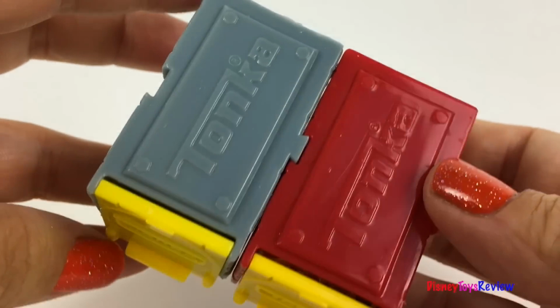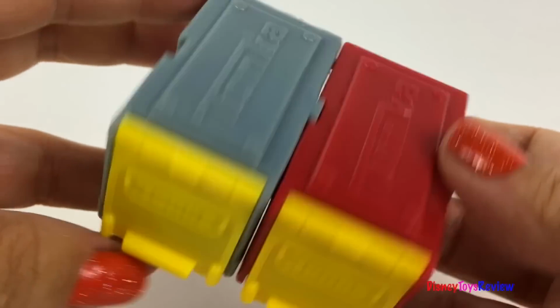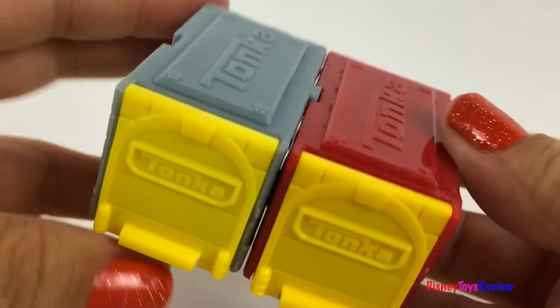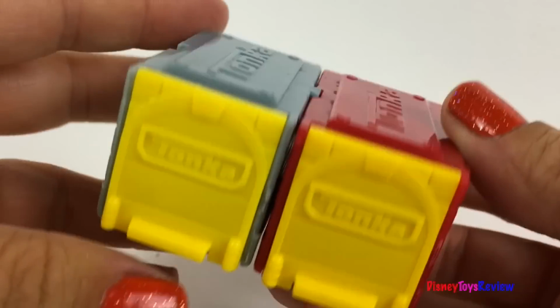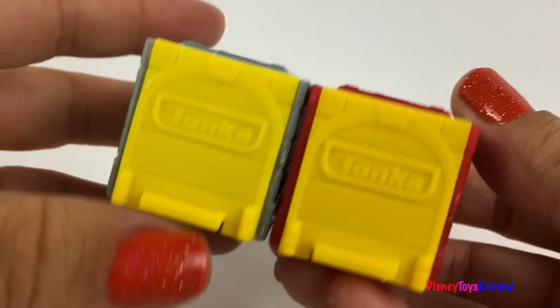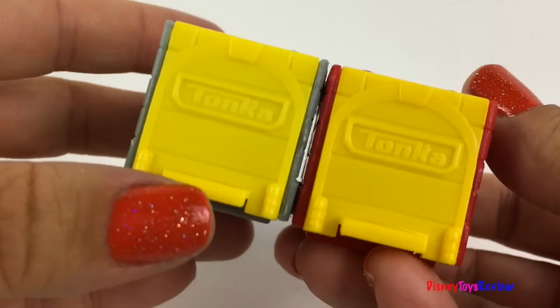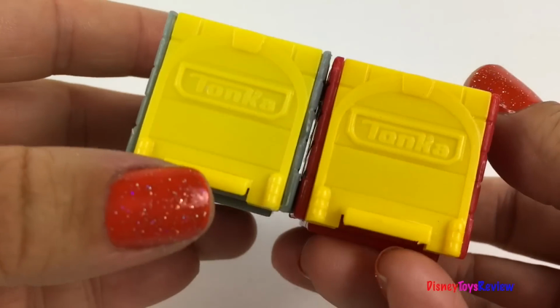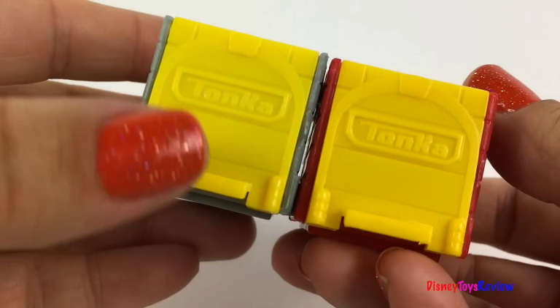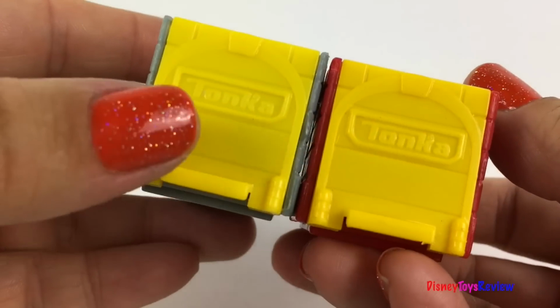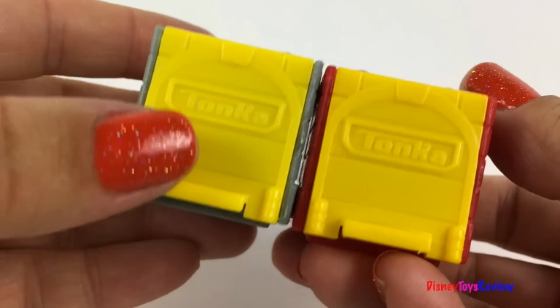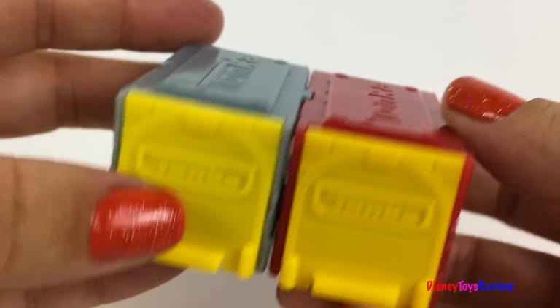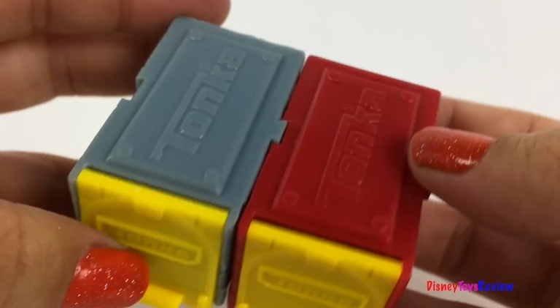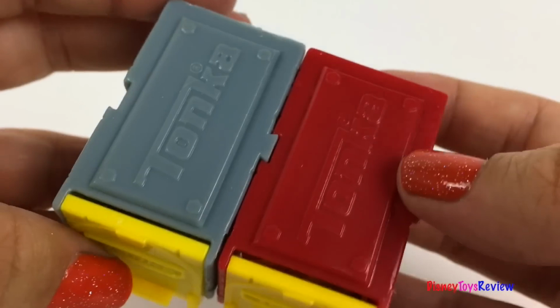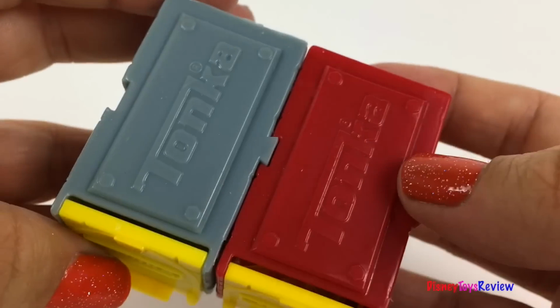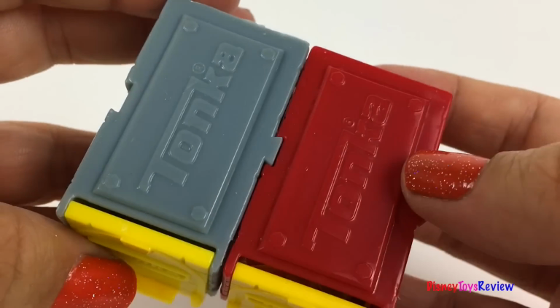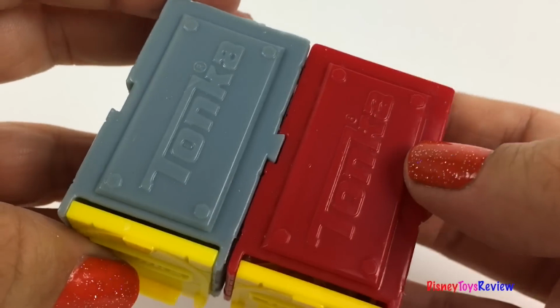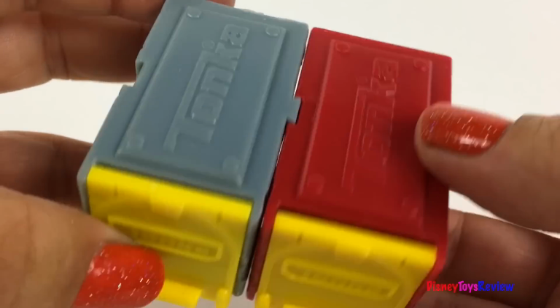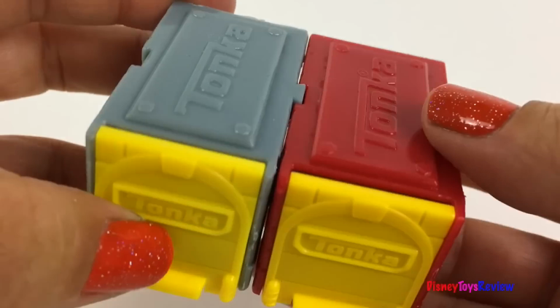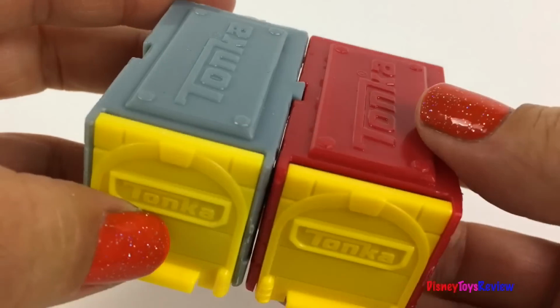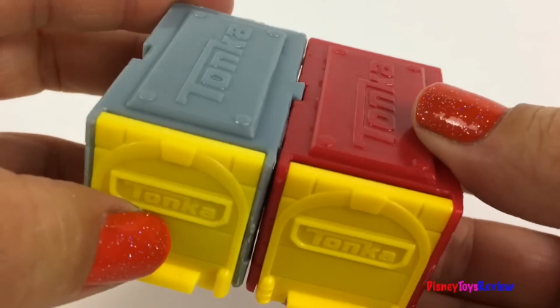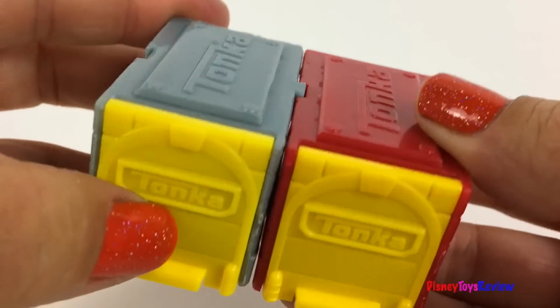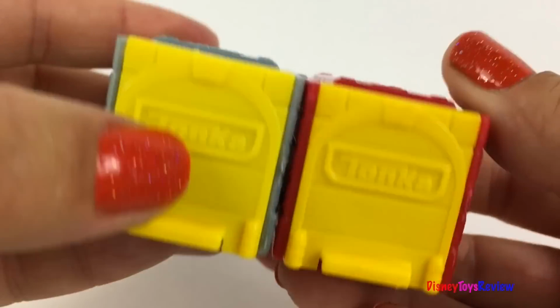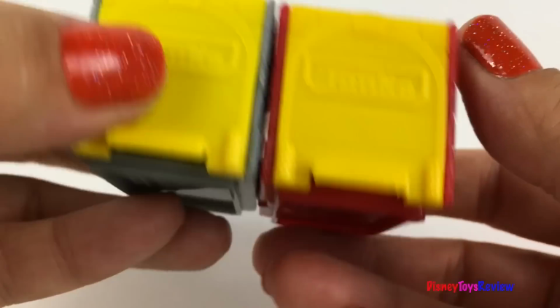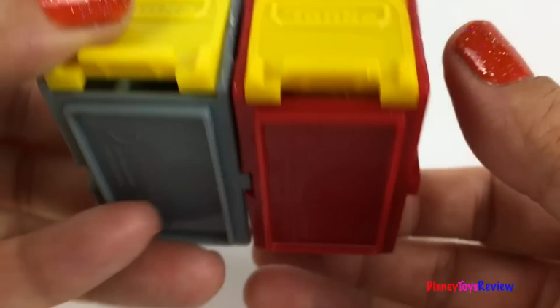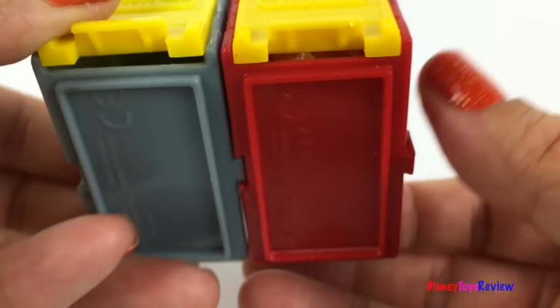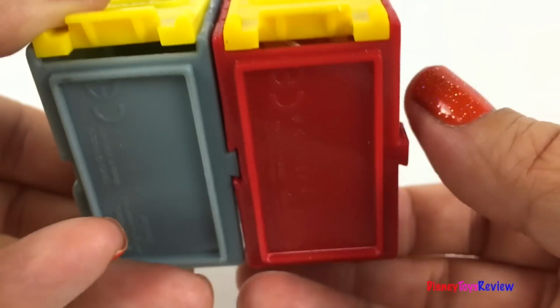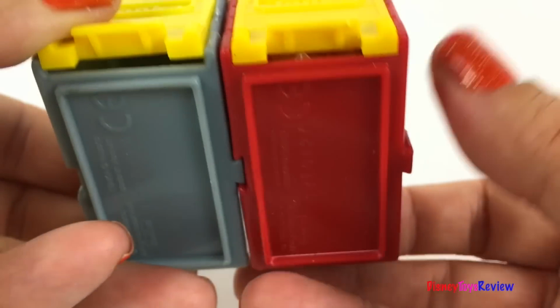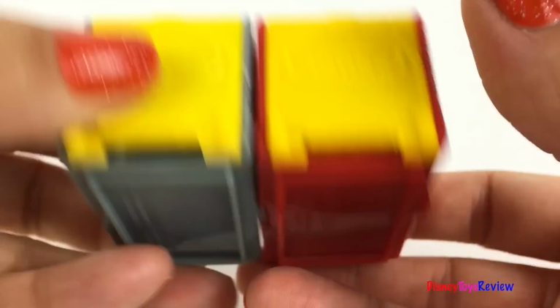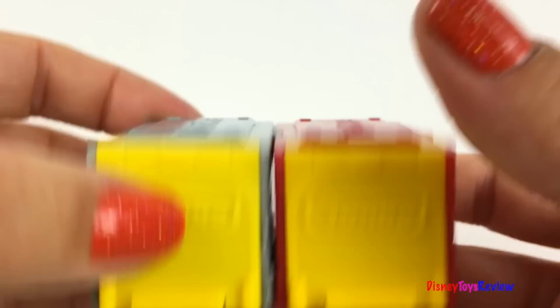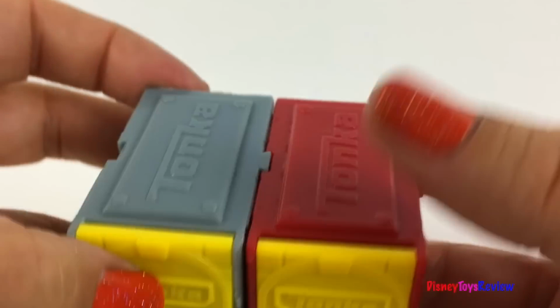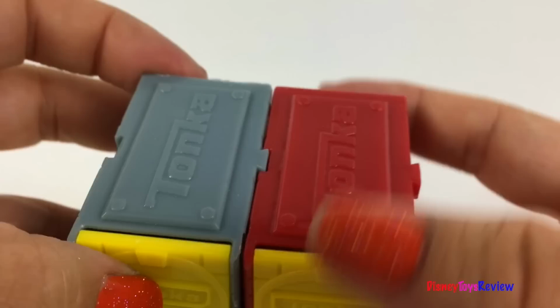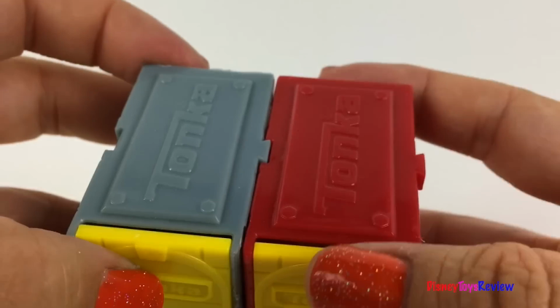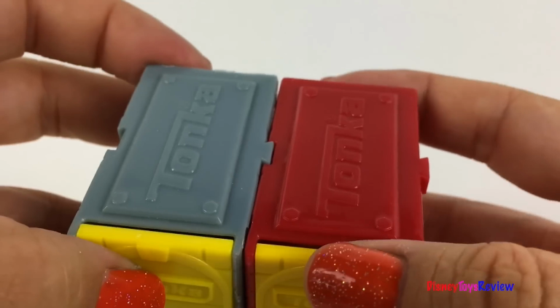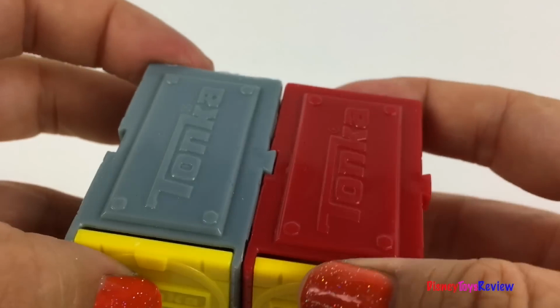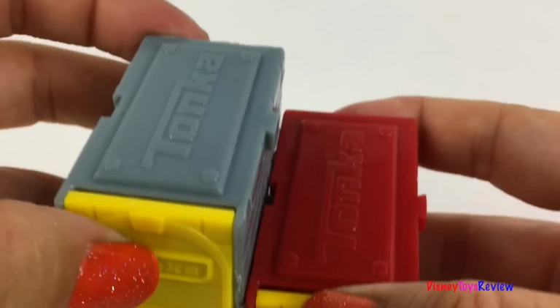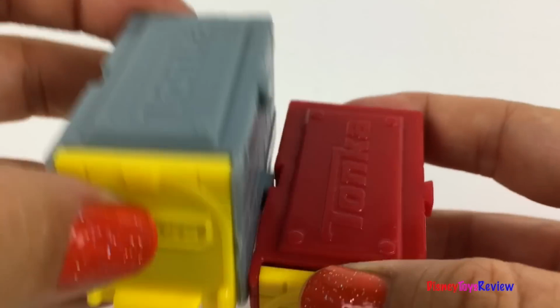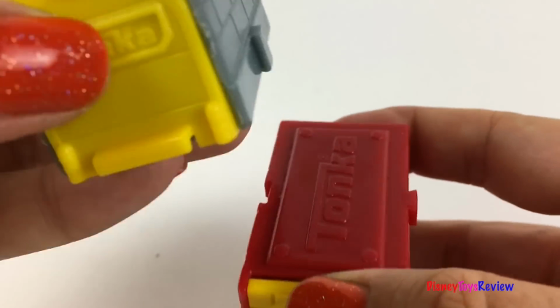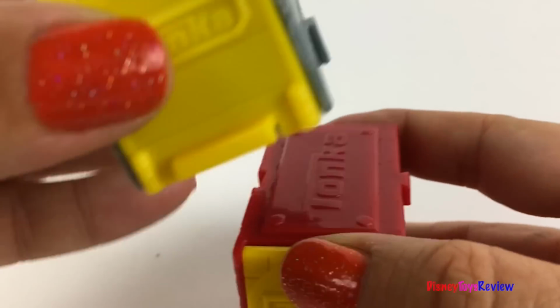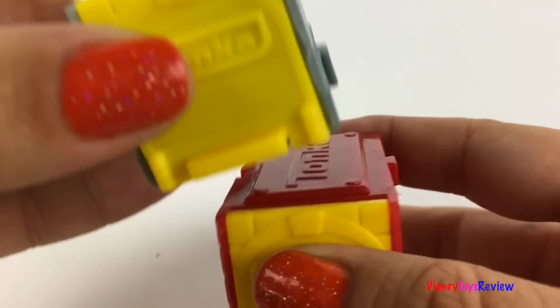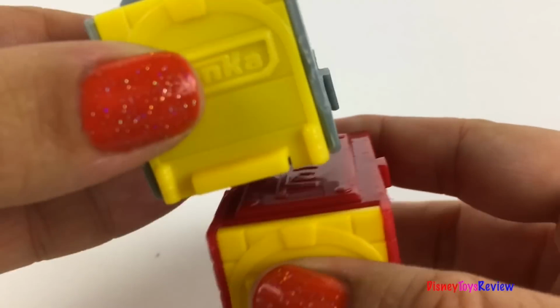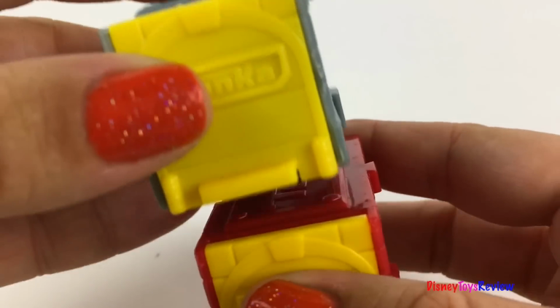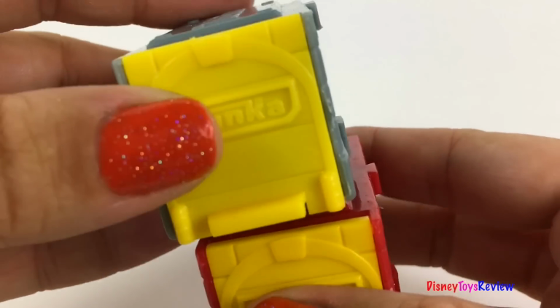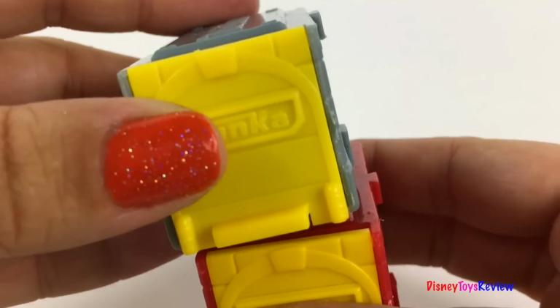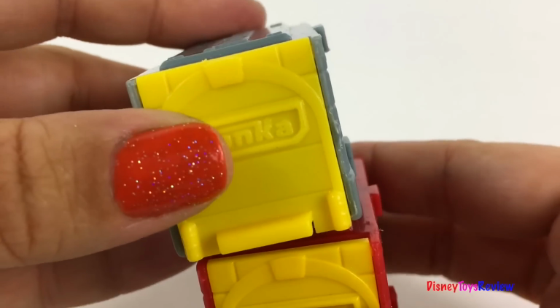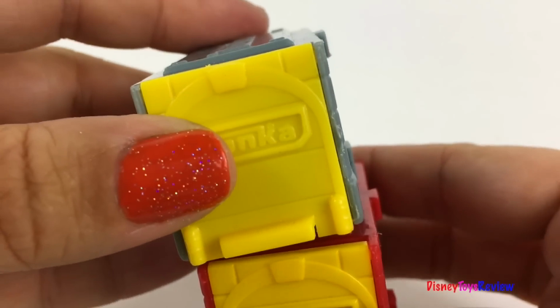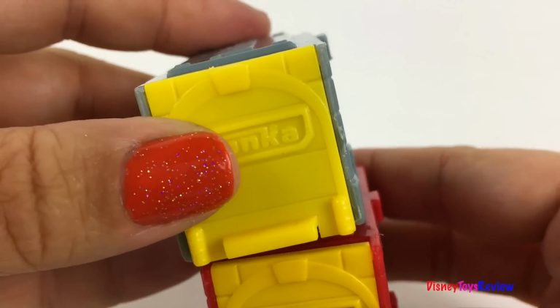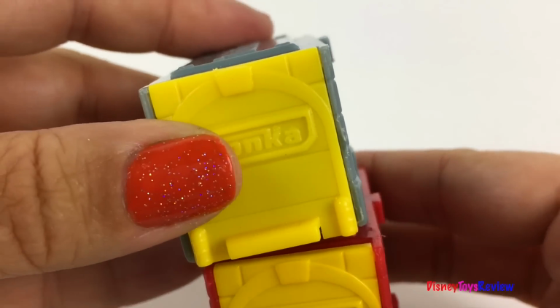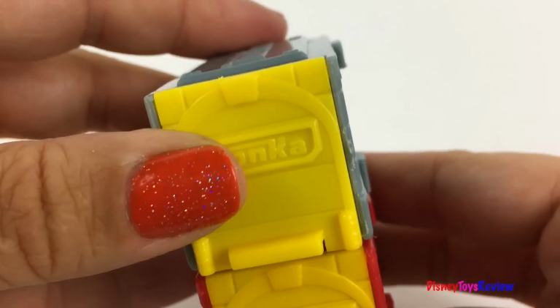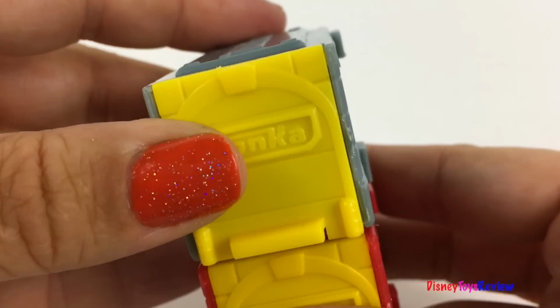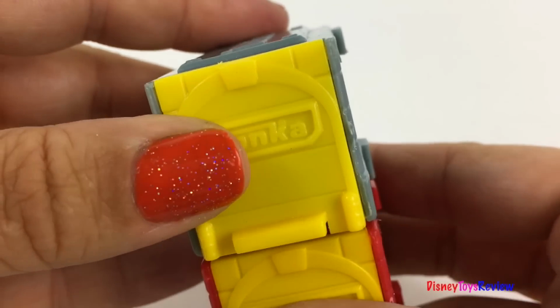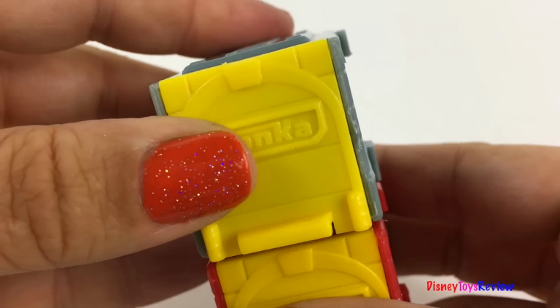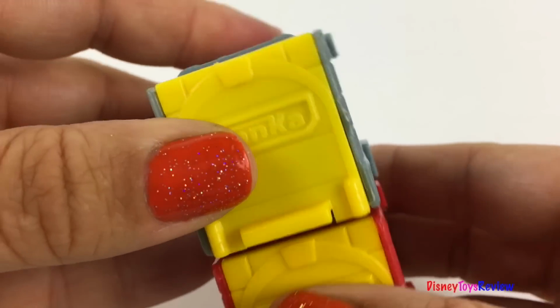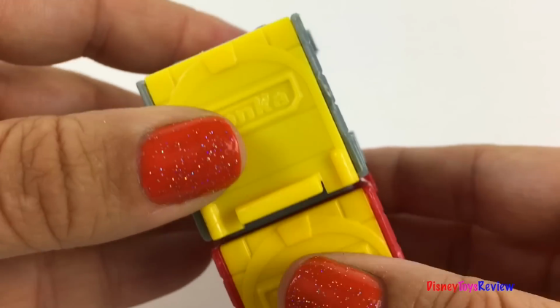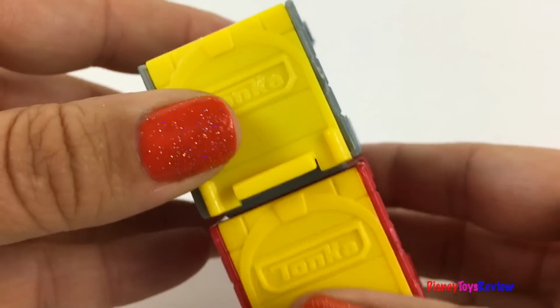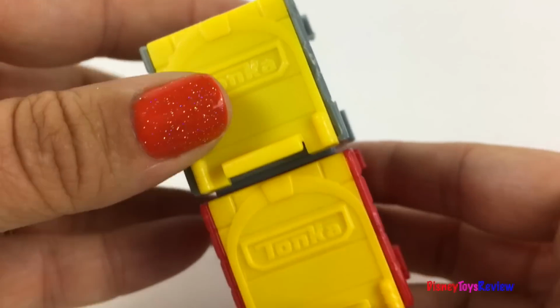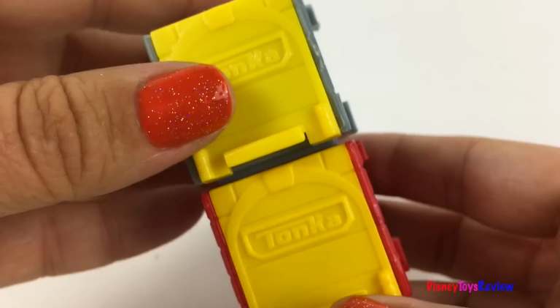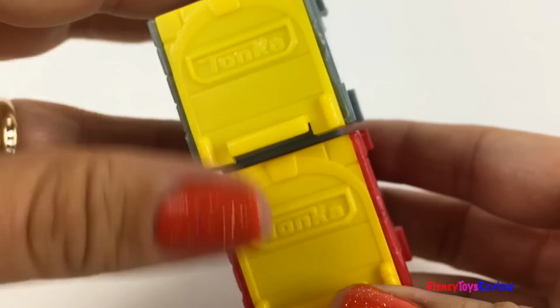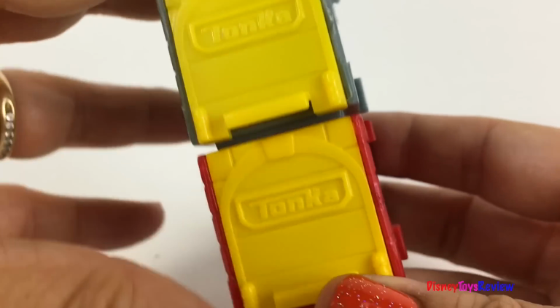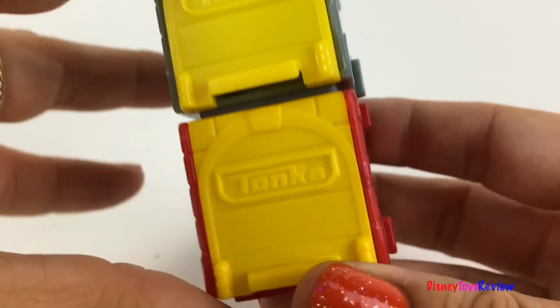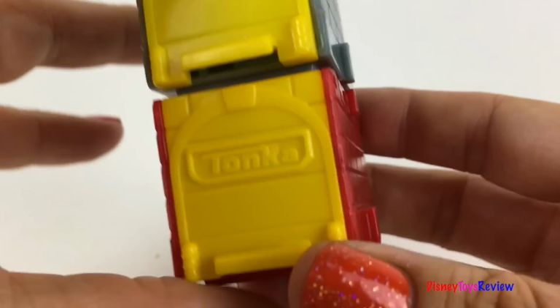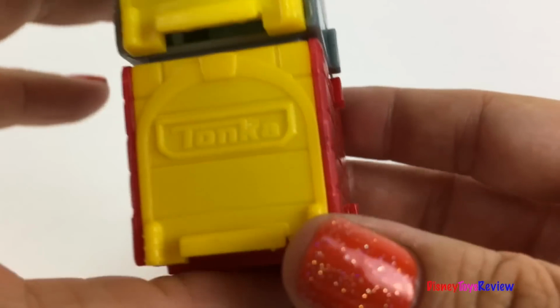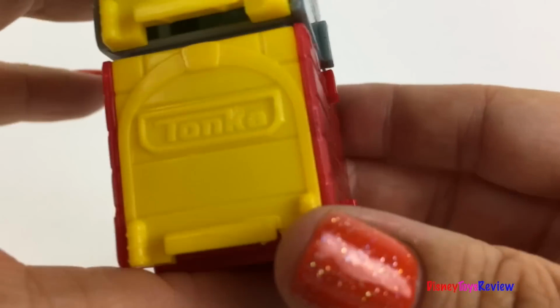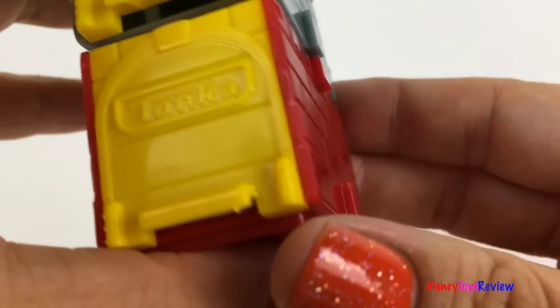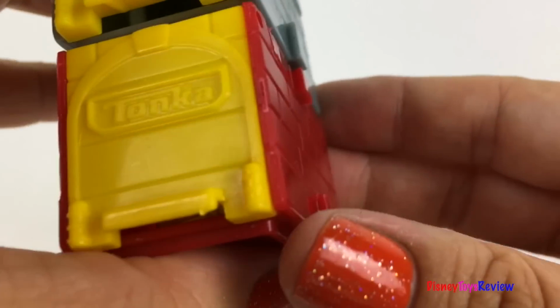You can hook them together this way or stack them on top of one another.